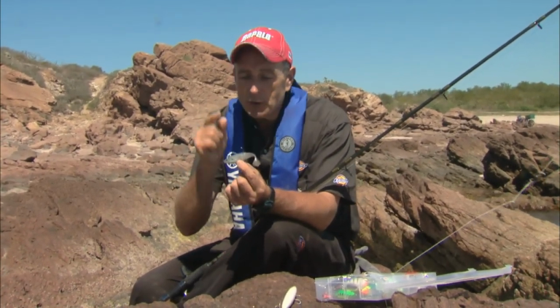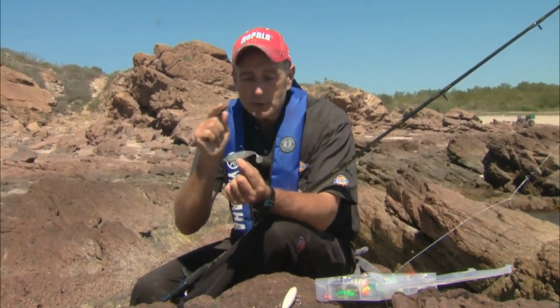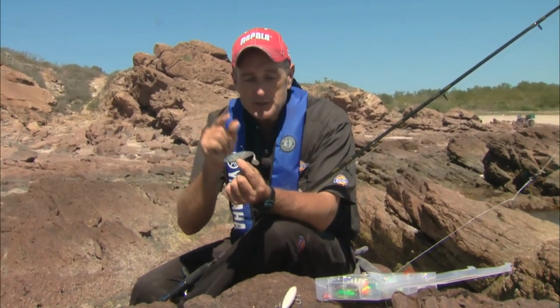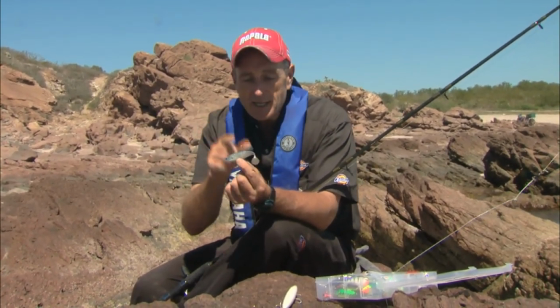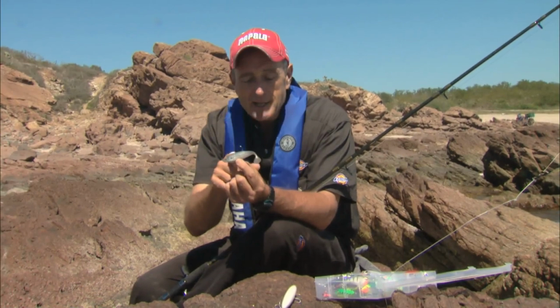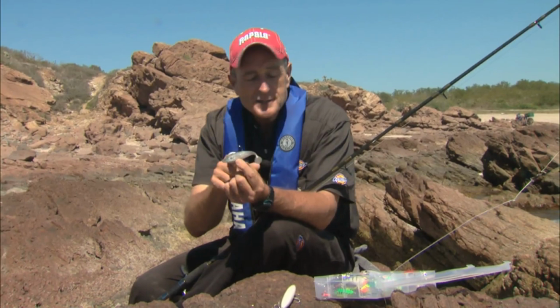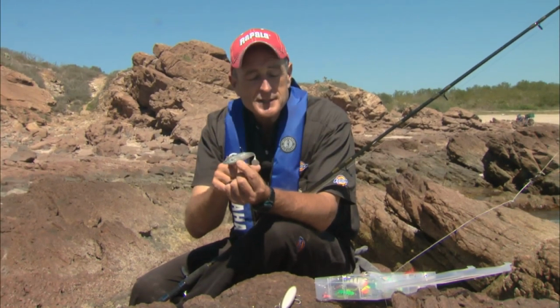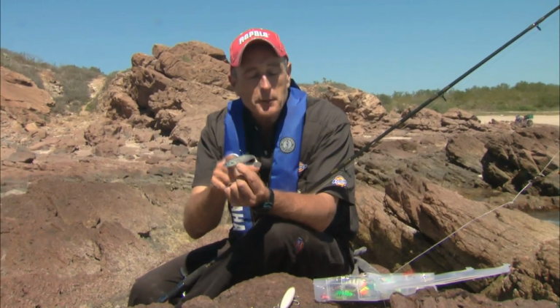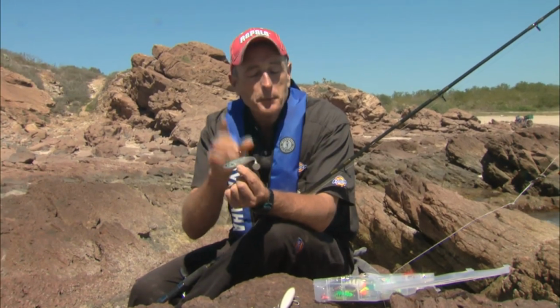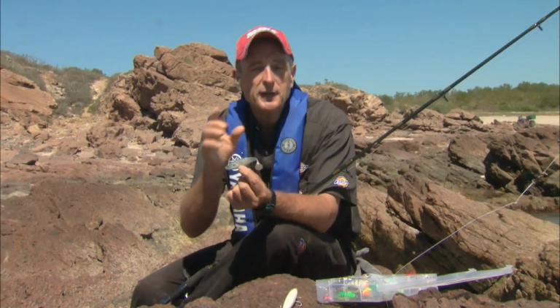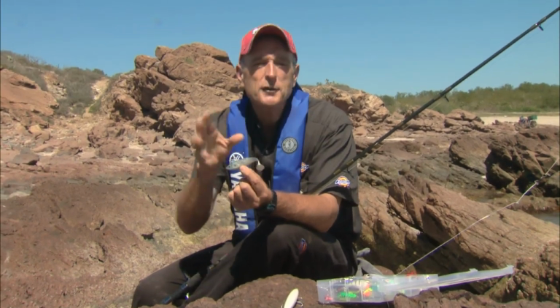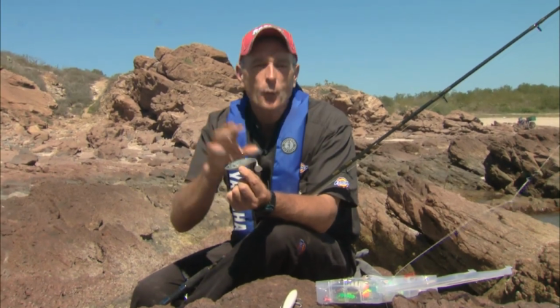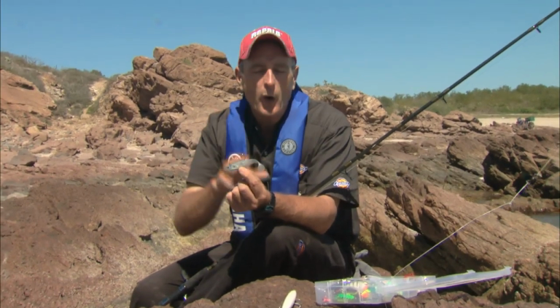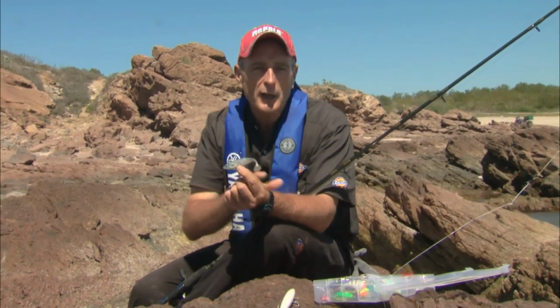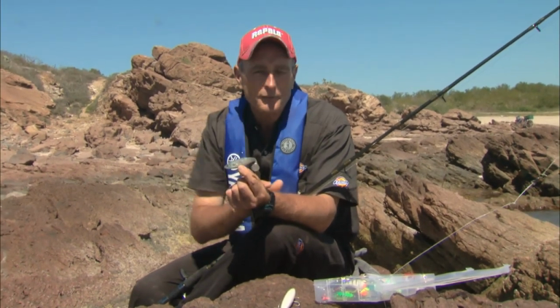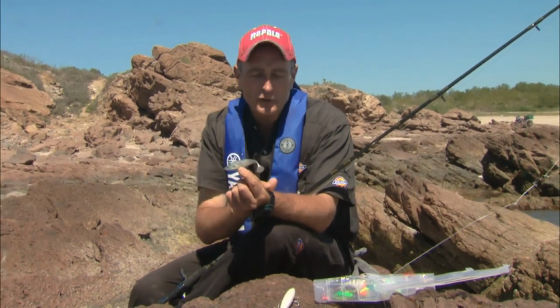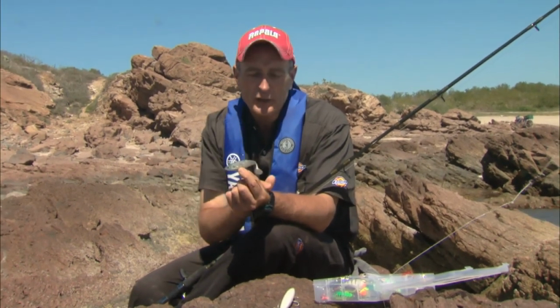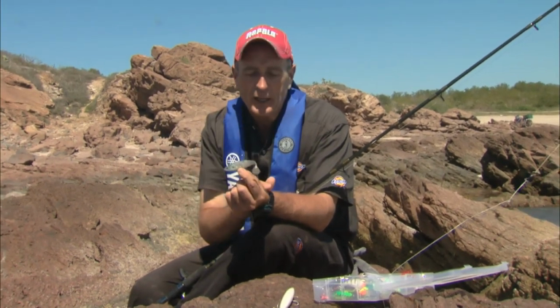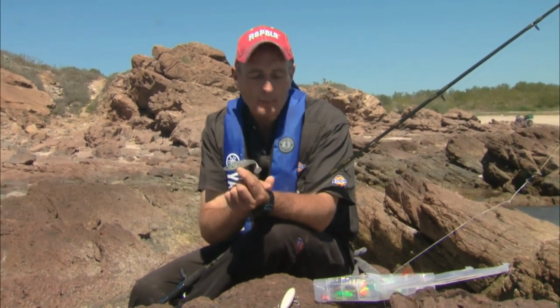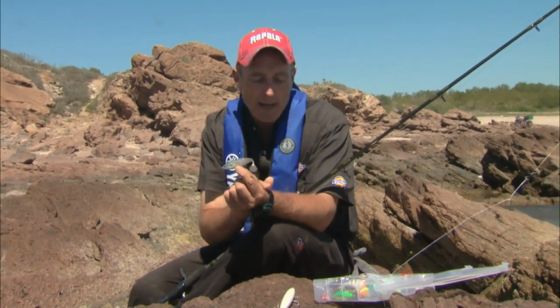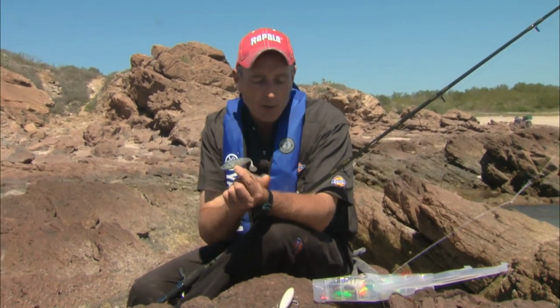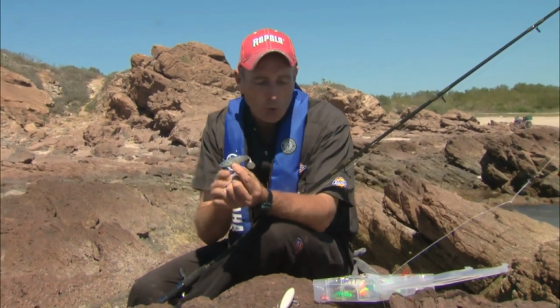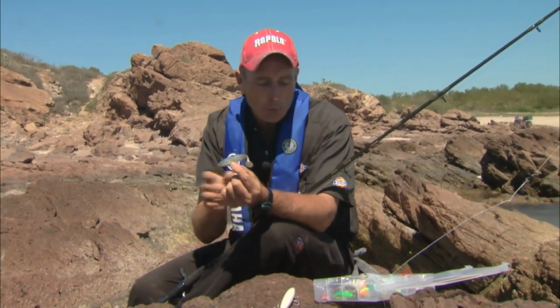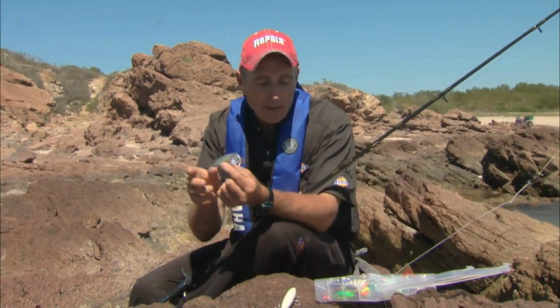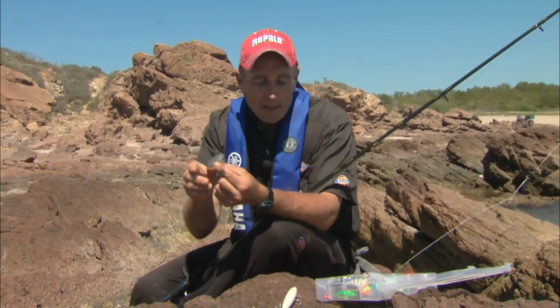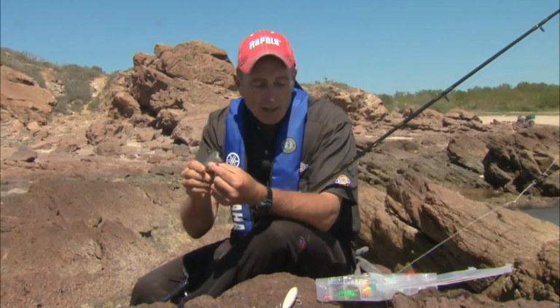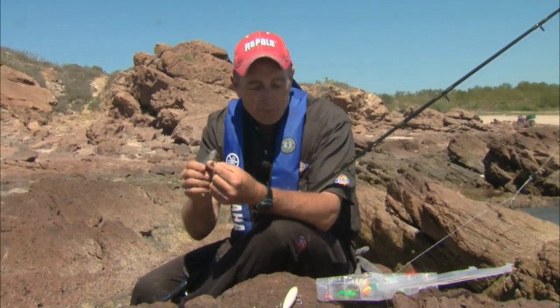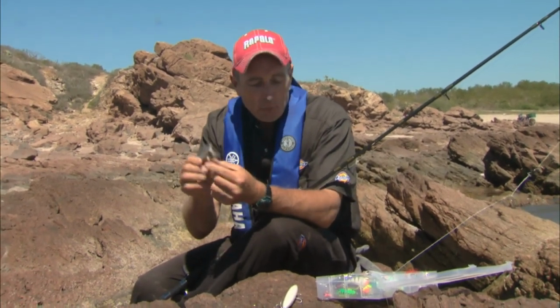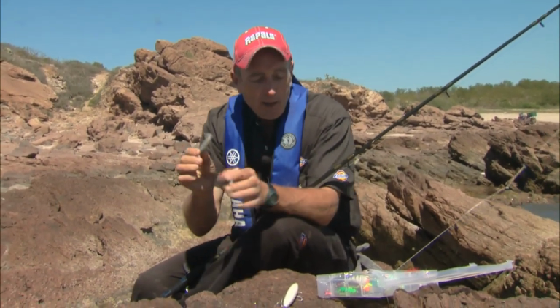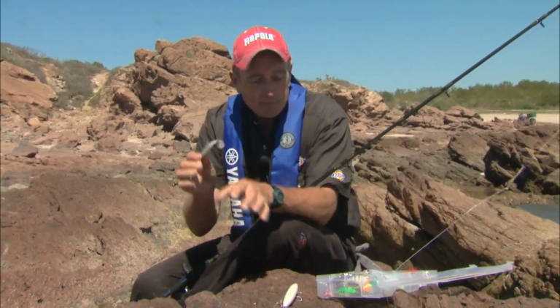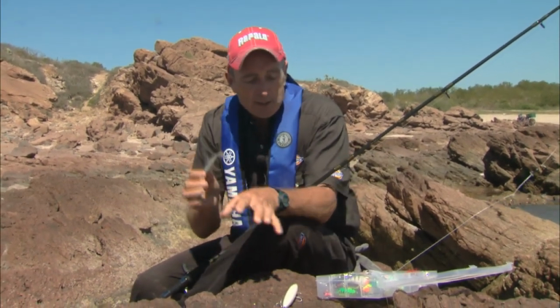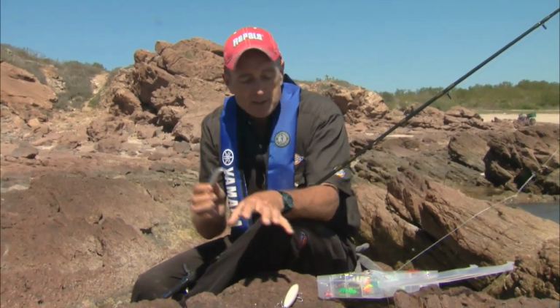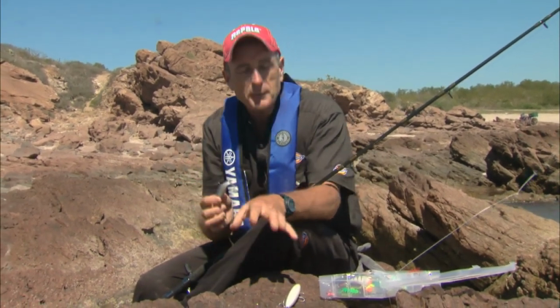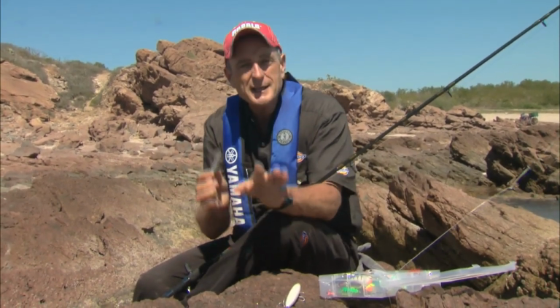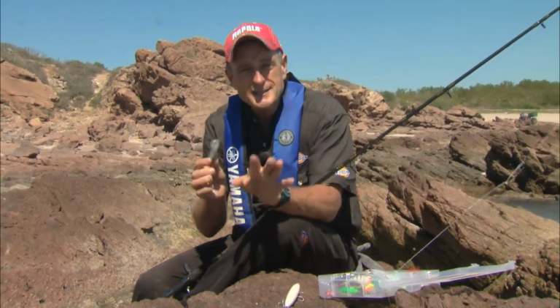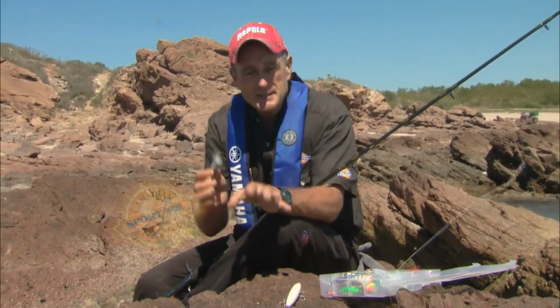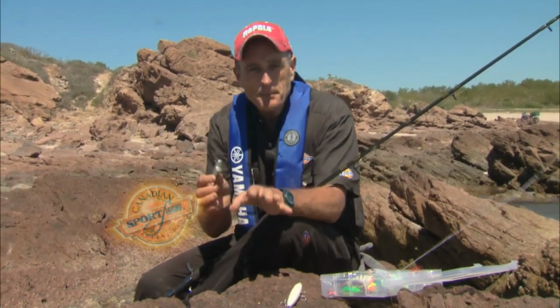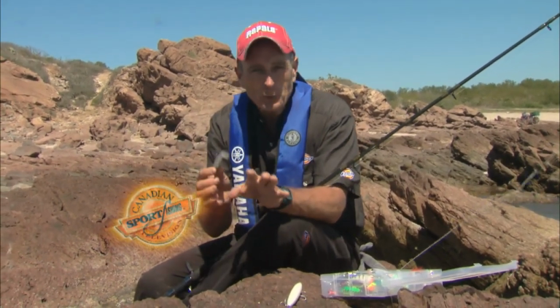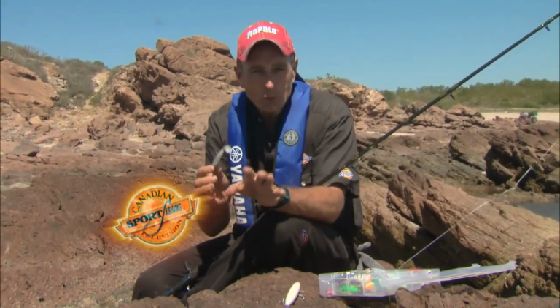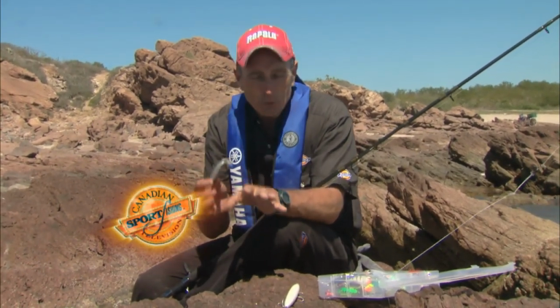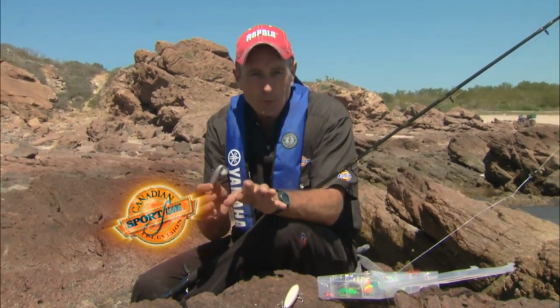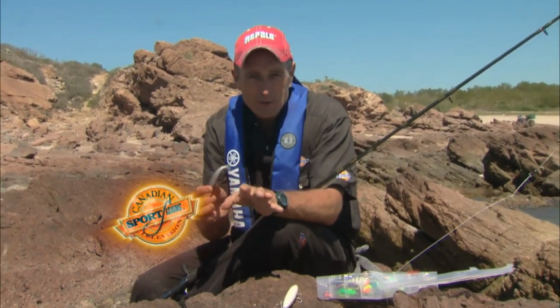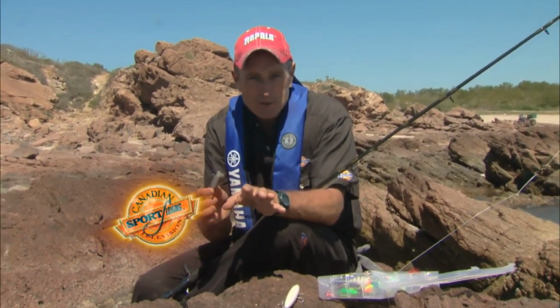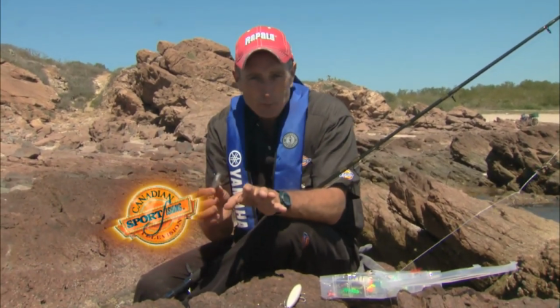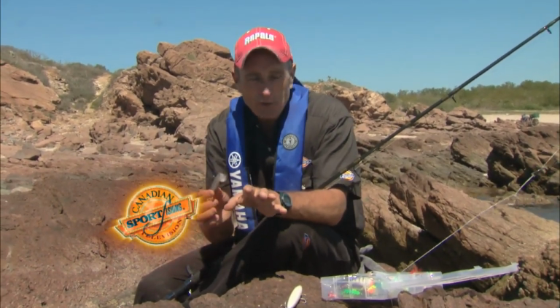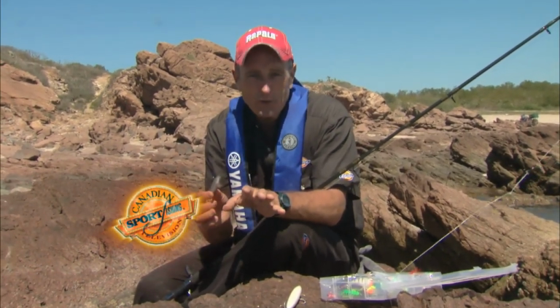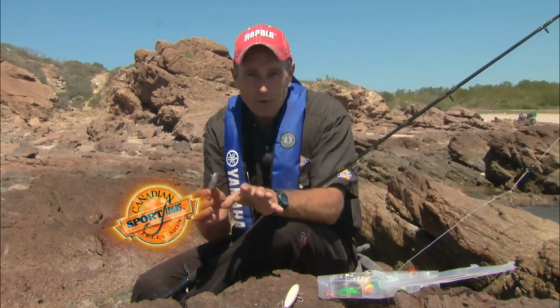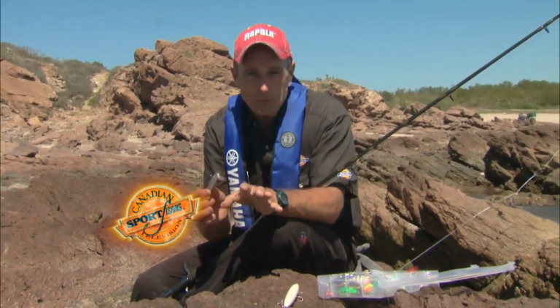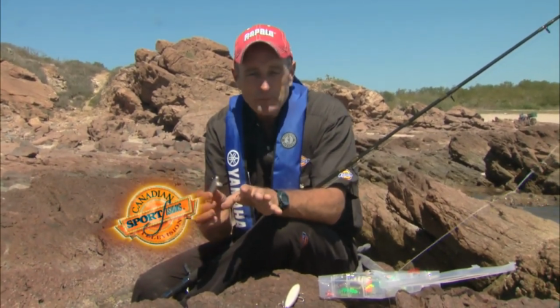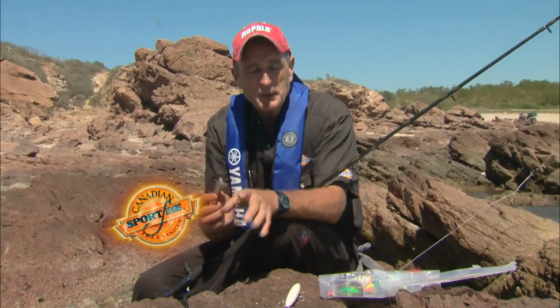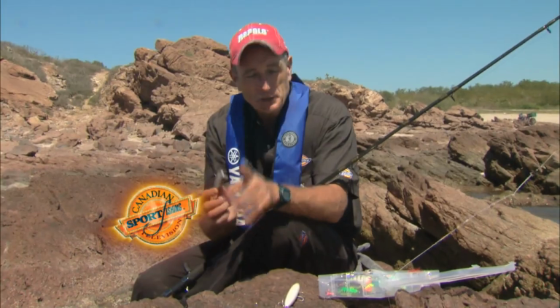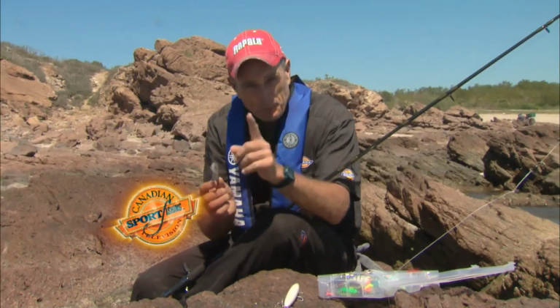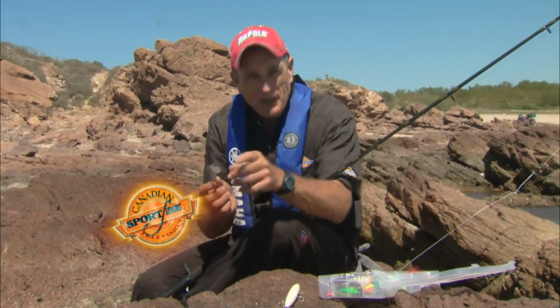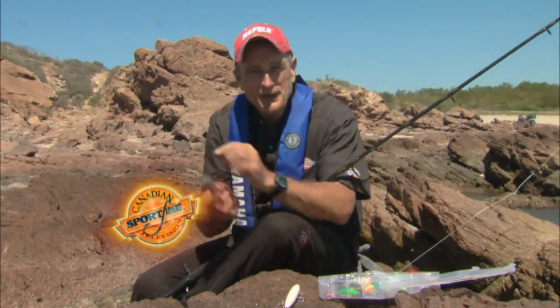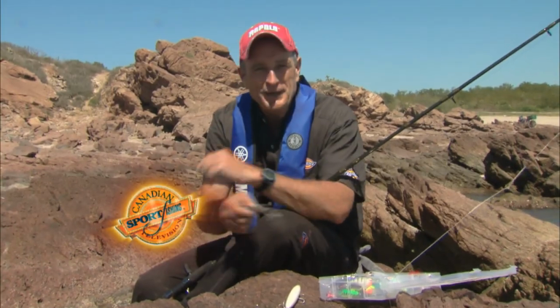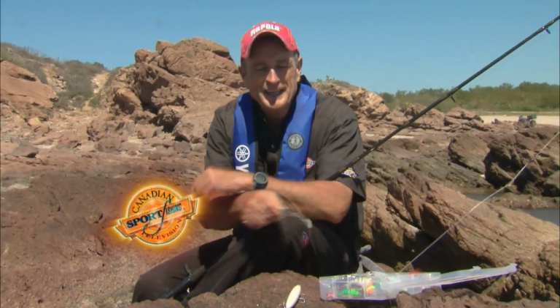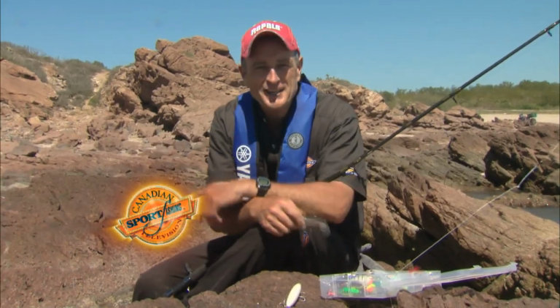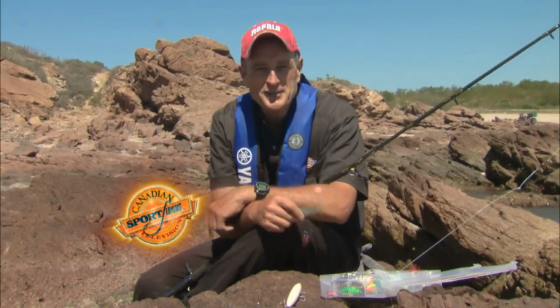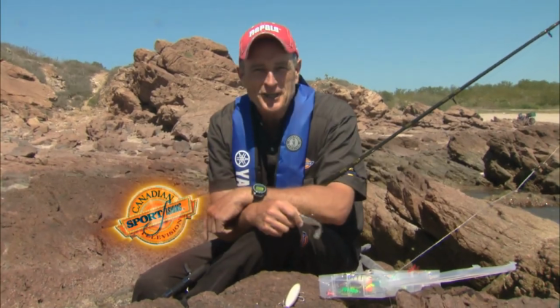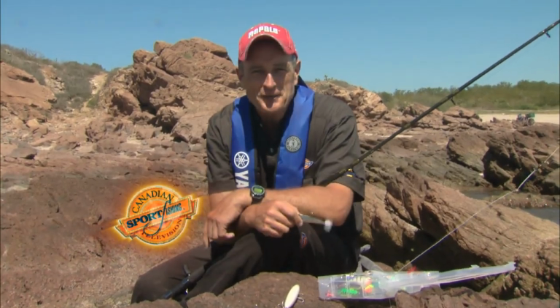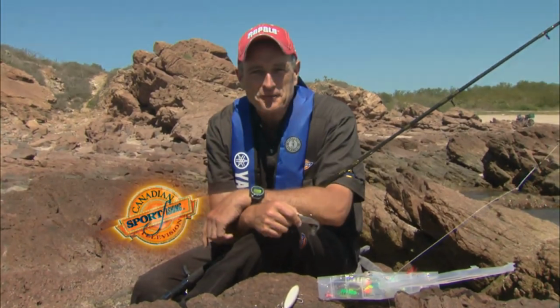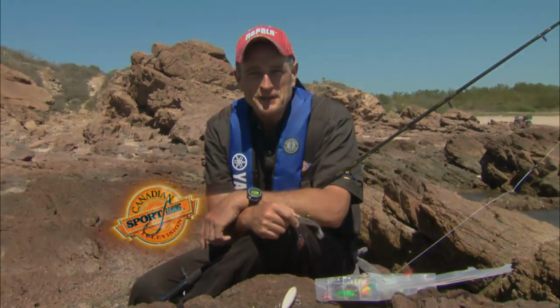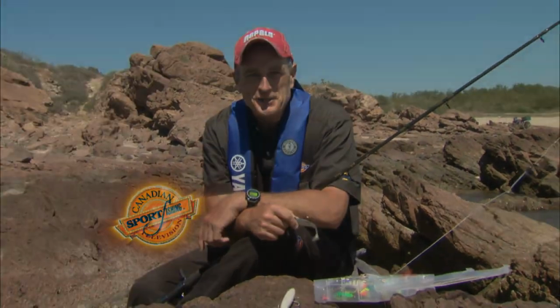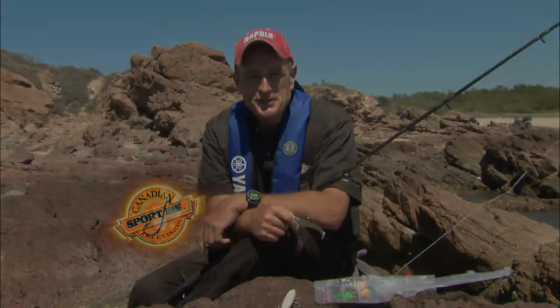All you do is cast this out — pretend you're walleye fishing like back home. If you have these three simple lures with you, you're probably going to catch a lot of fish.